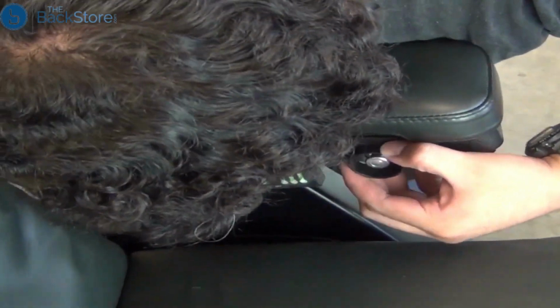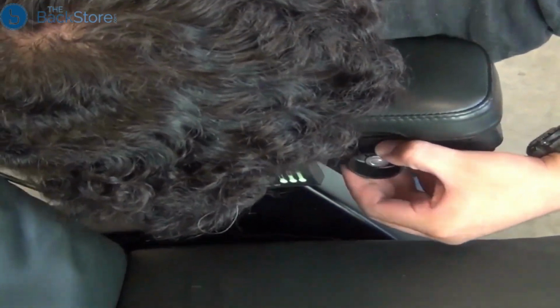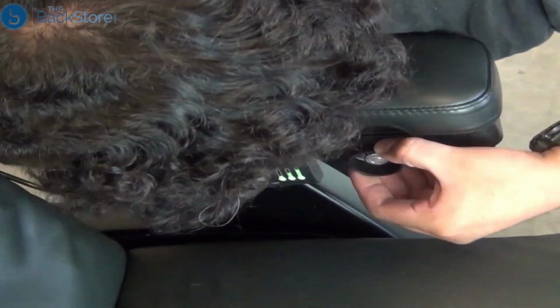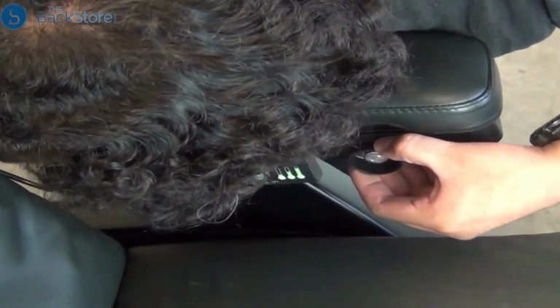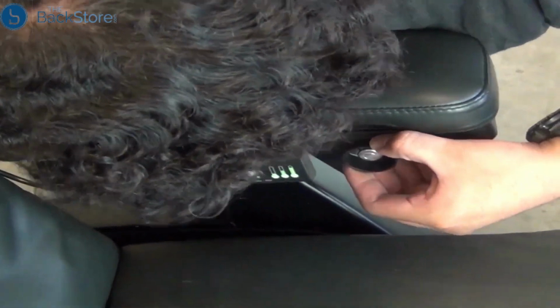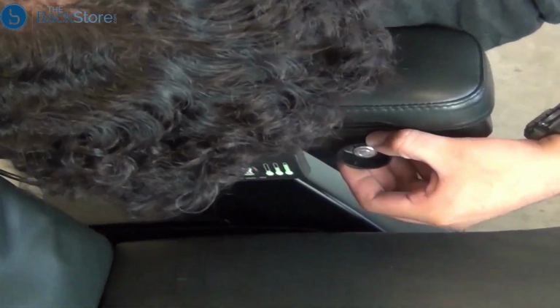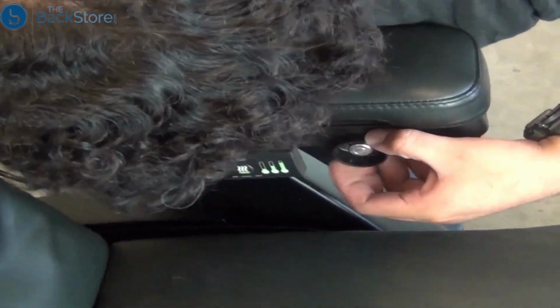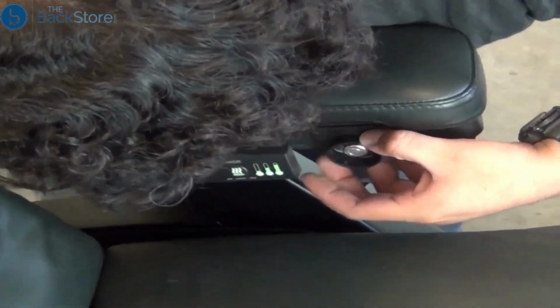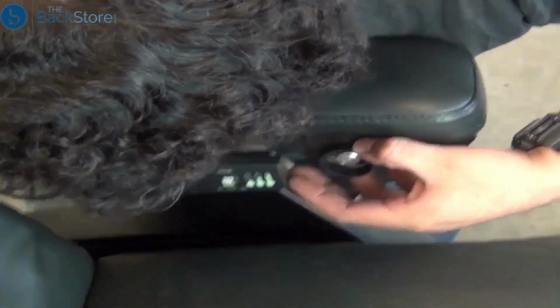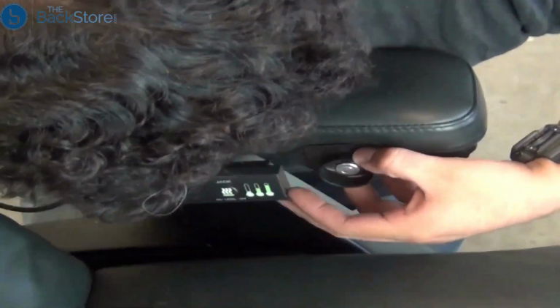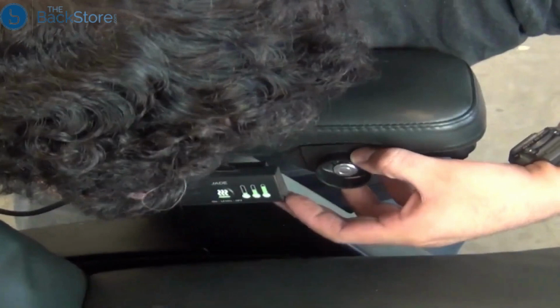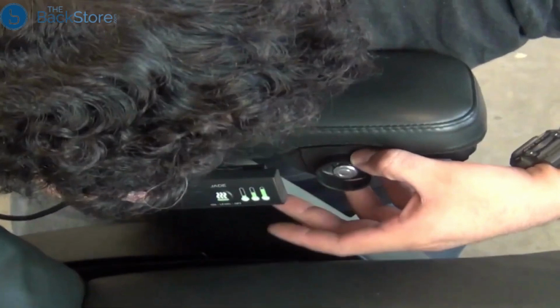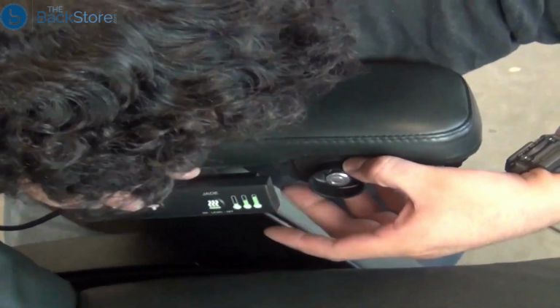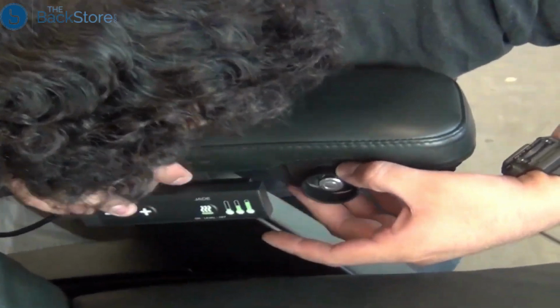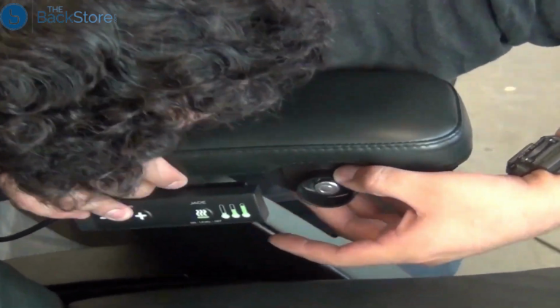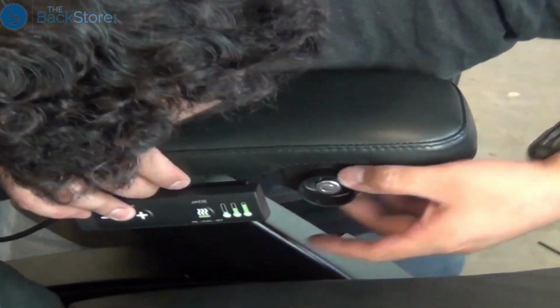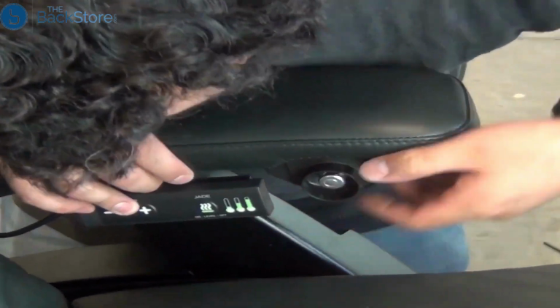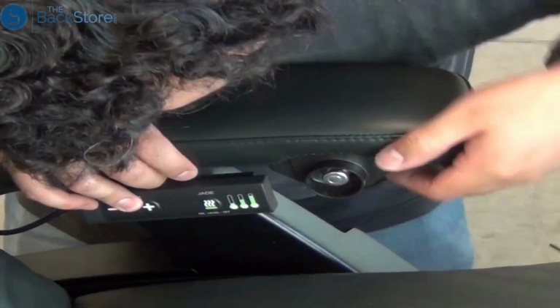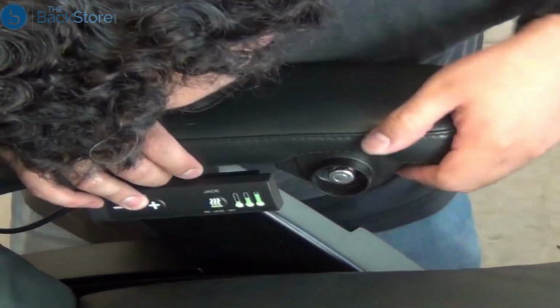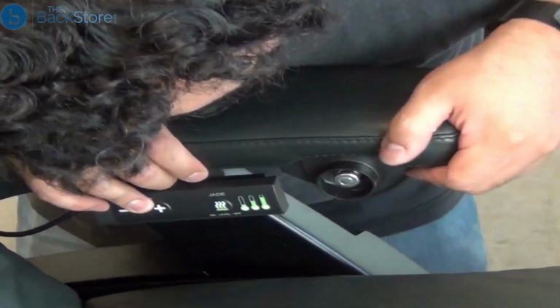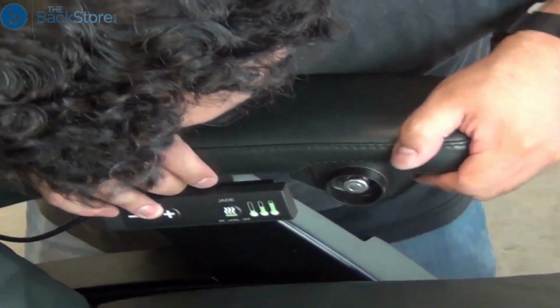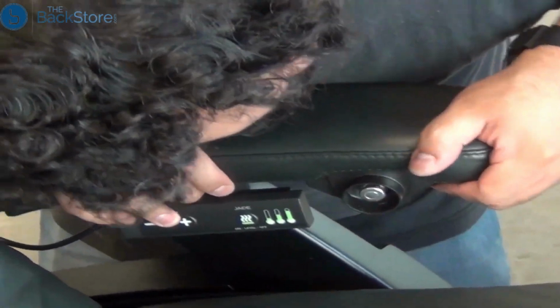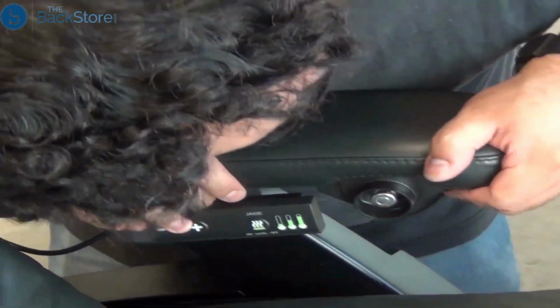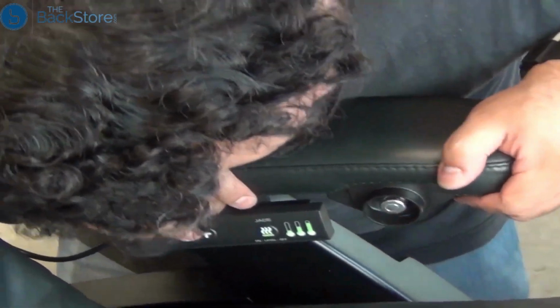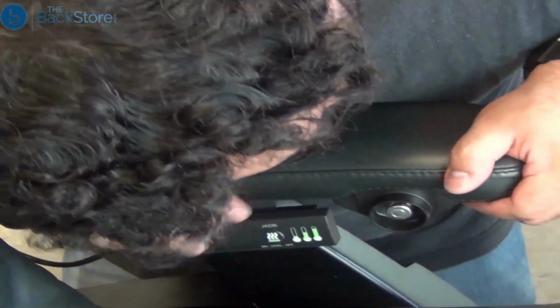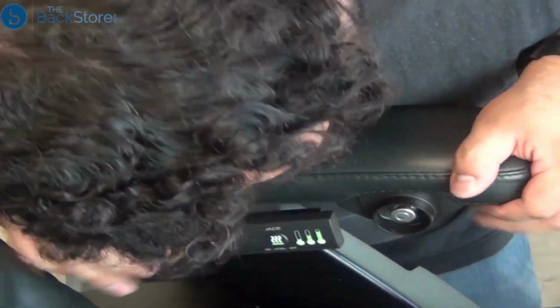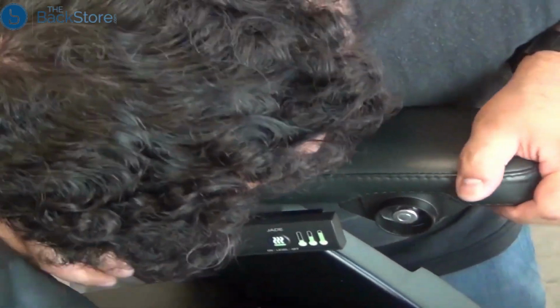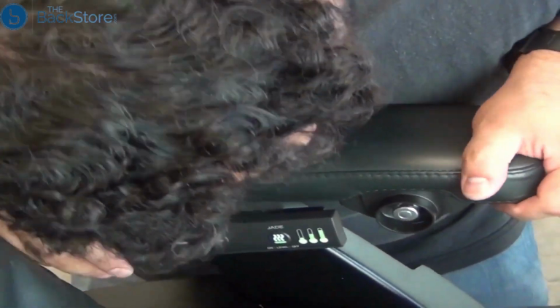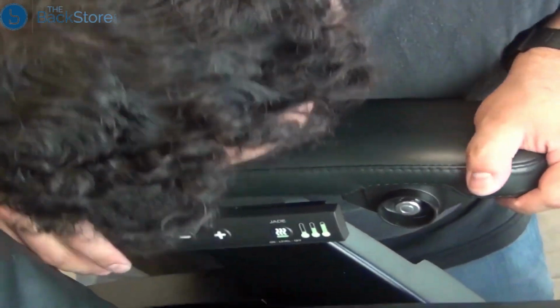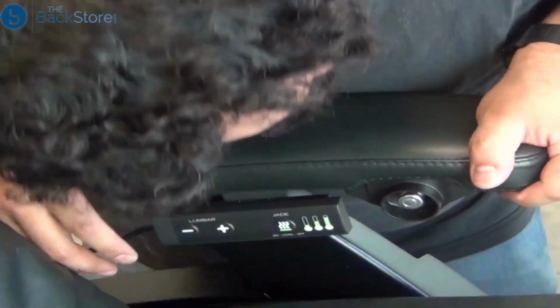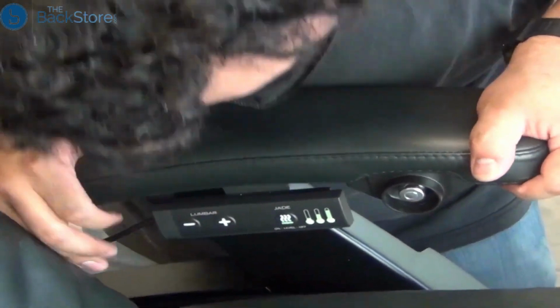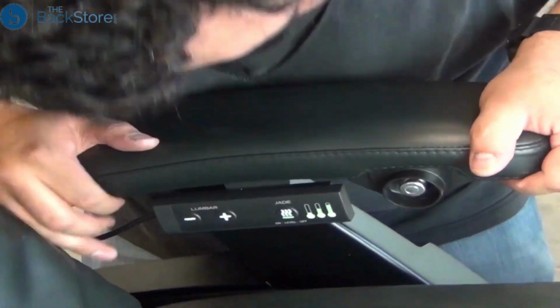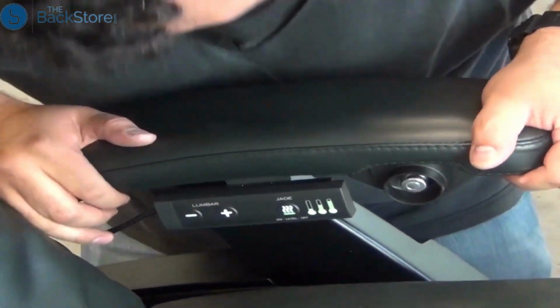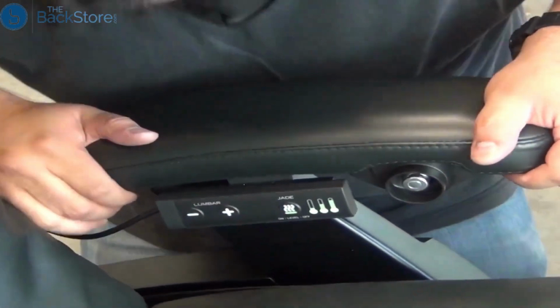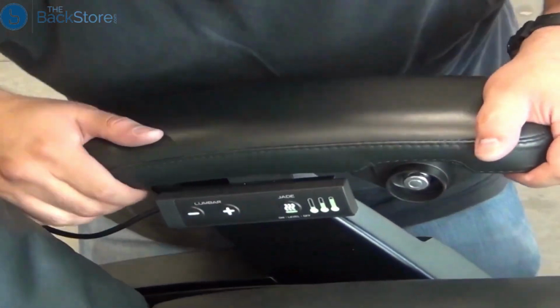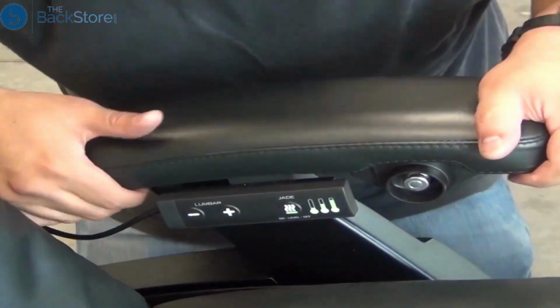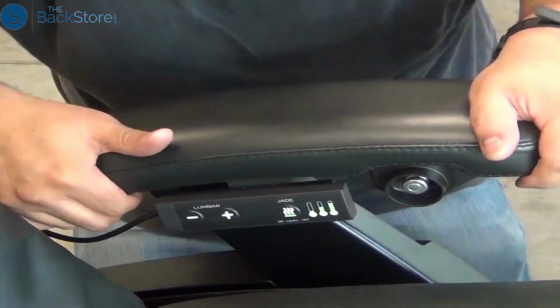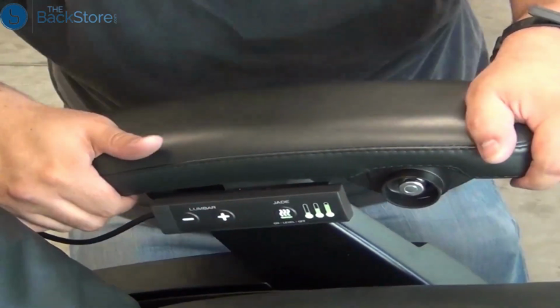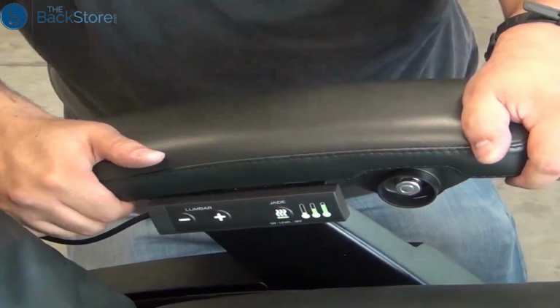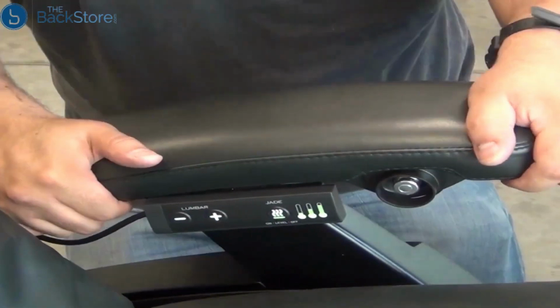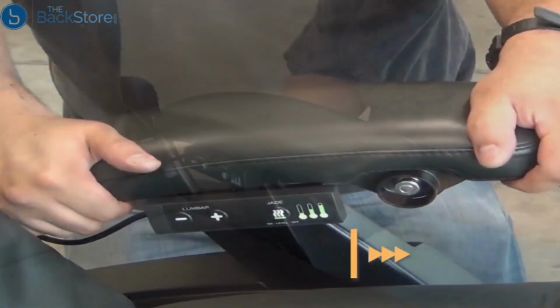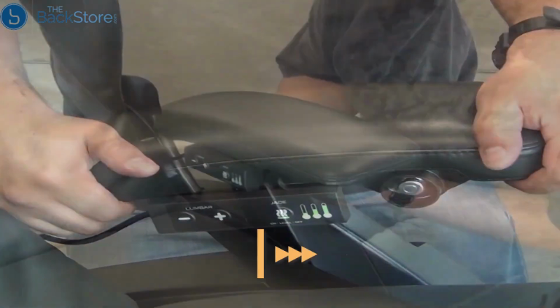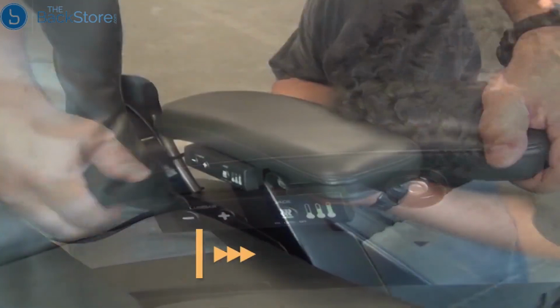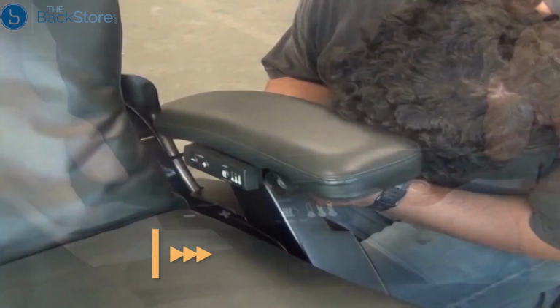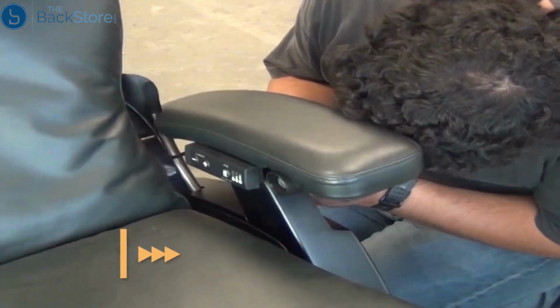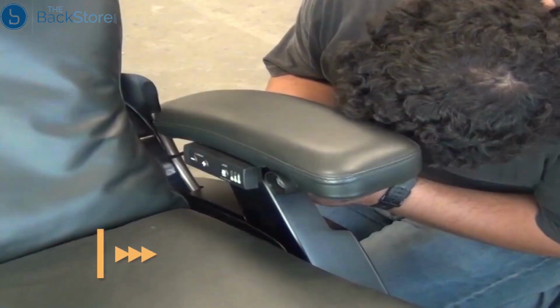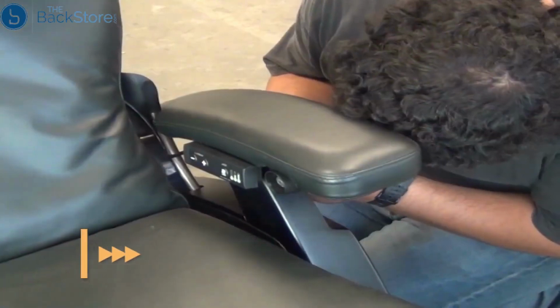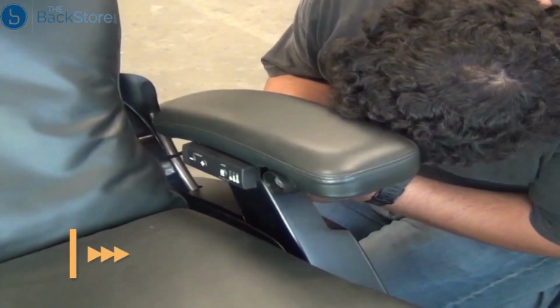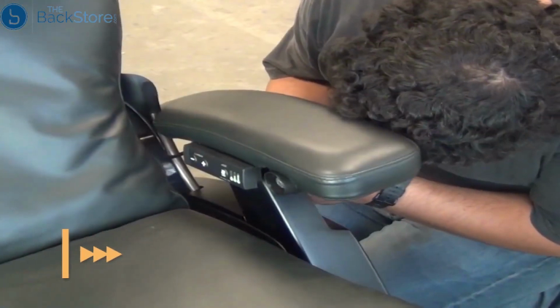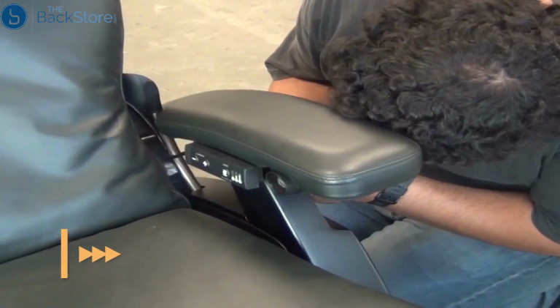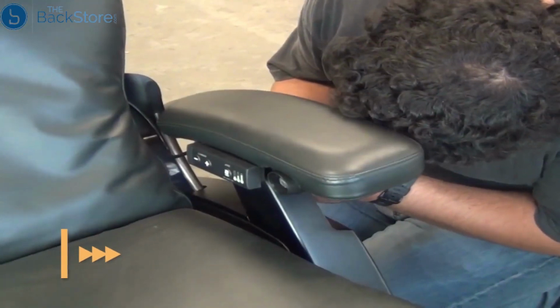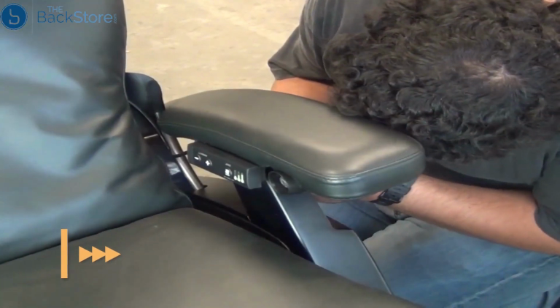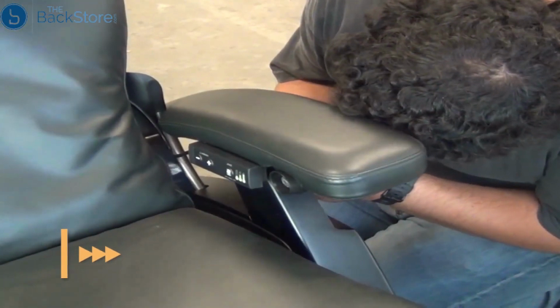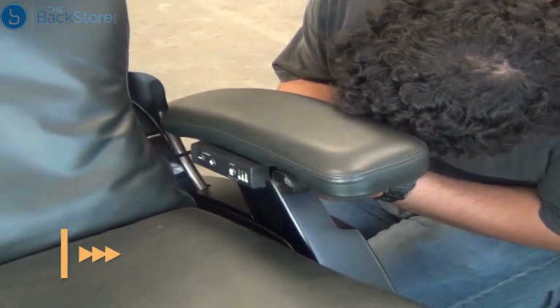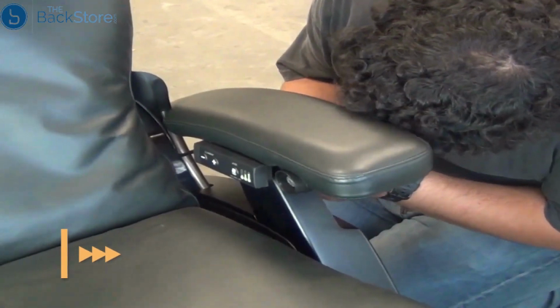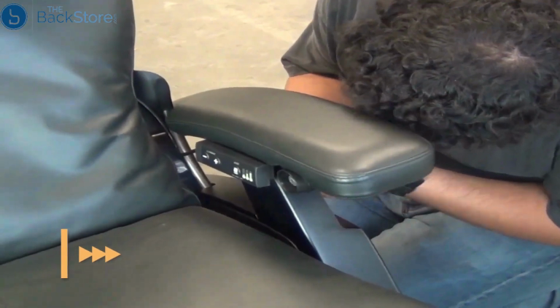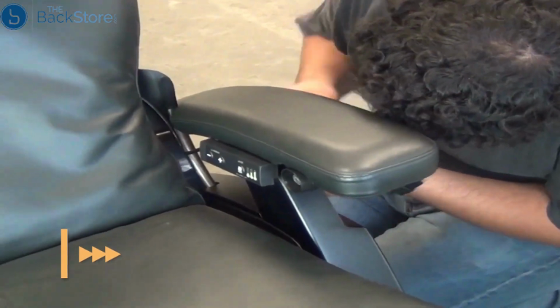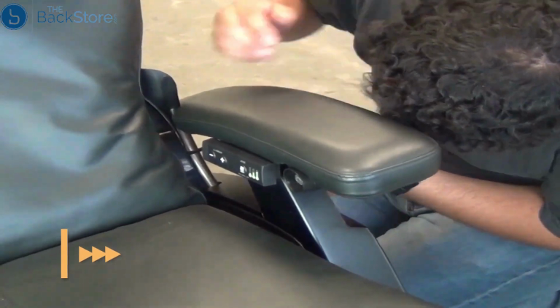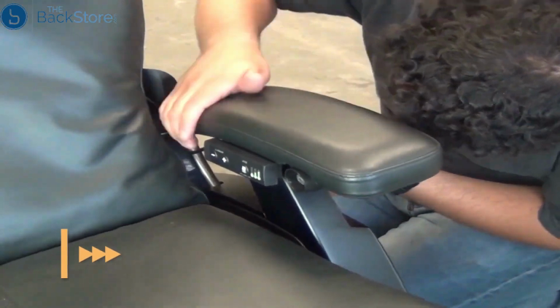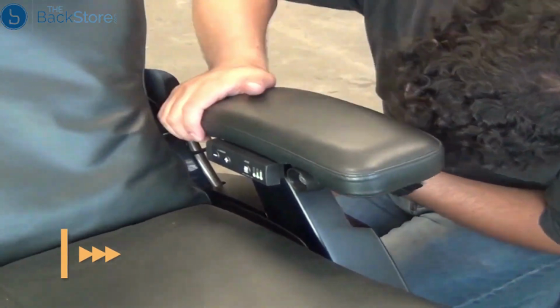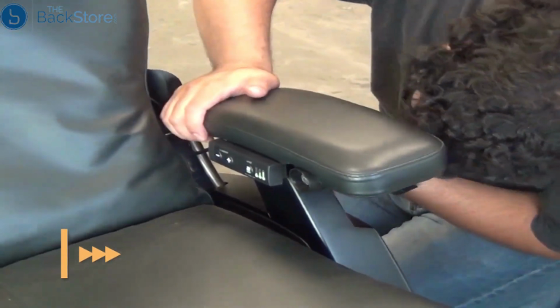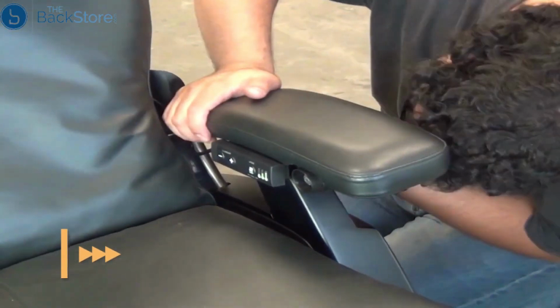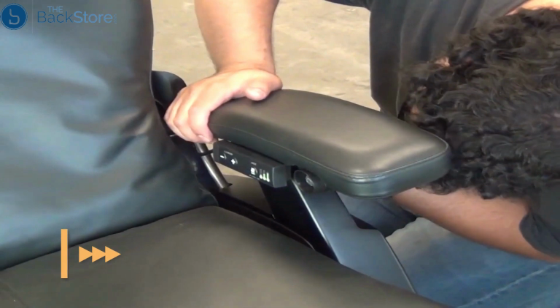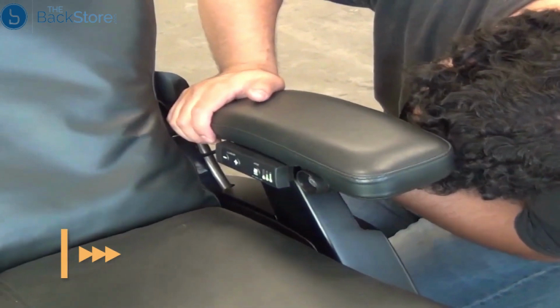Now, place the left or right-hand arm cap into position on top of the arm core, then replace the three screws to secure it.